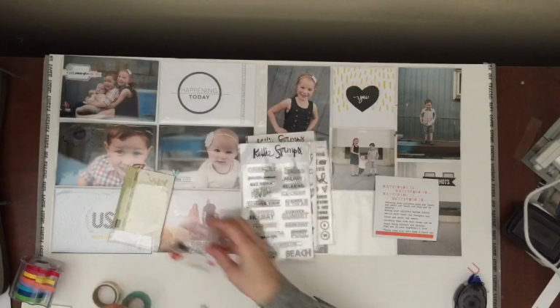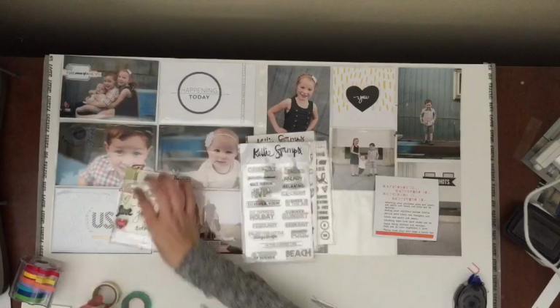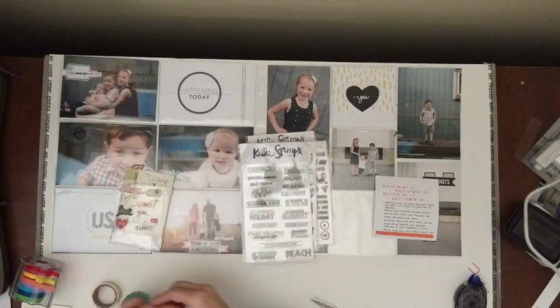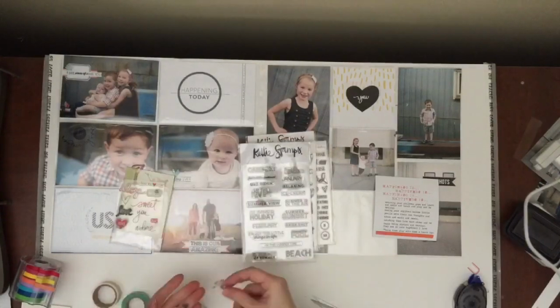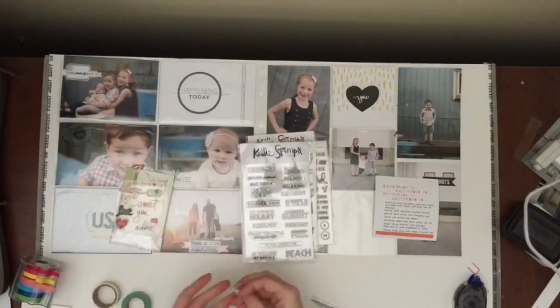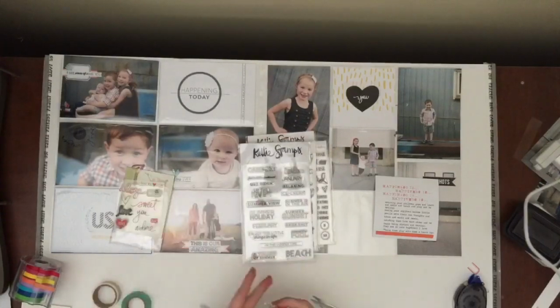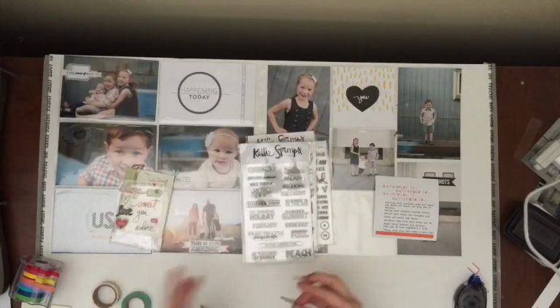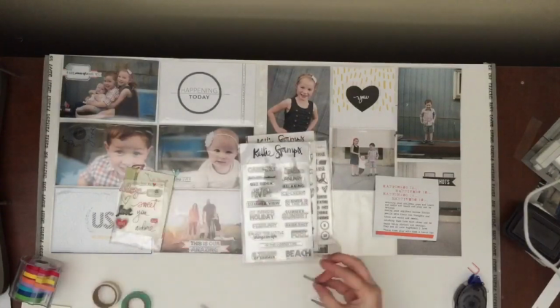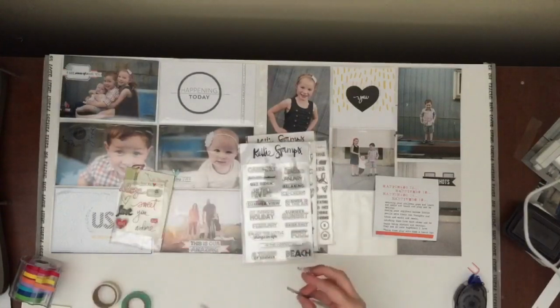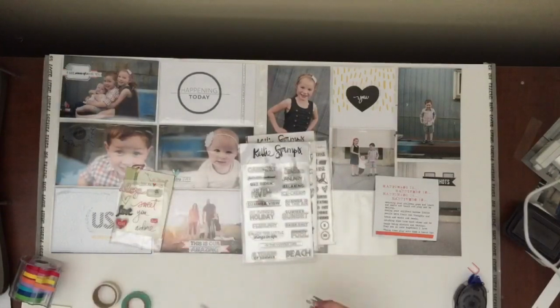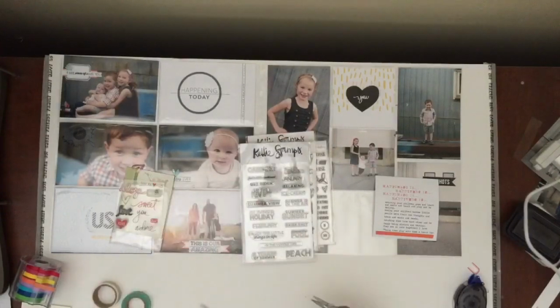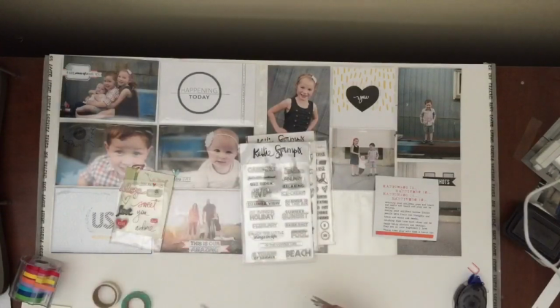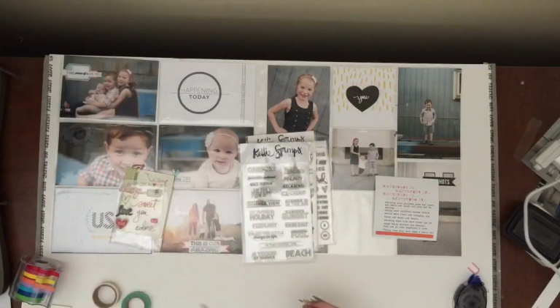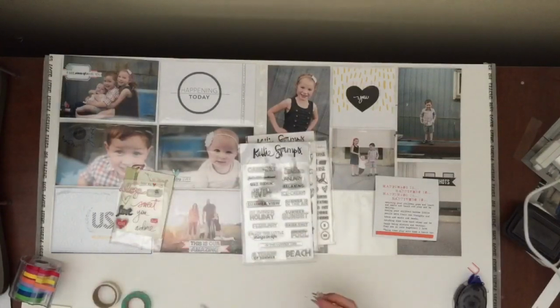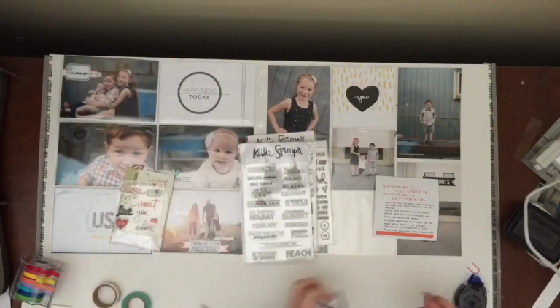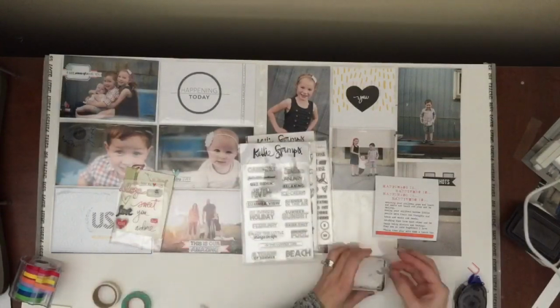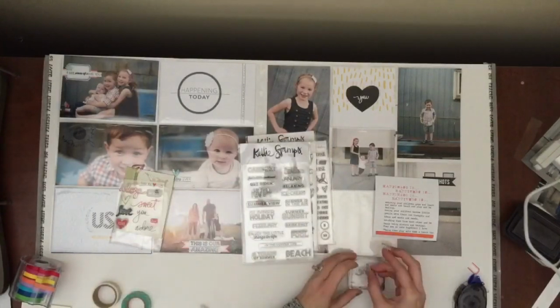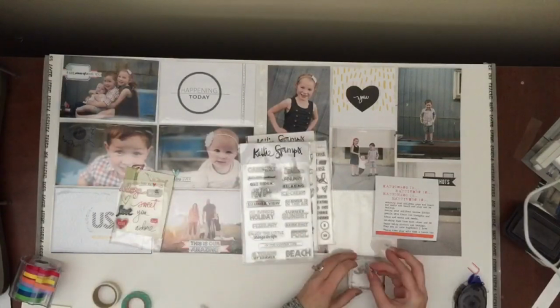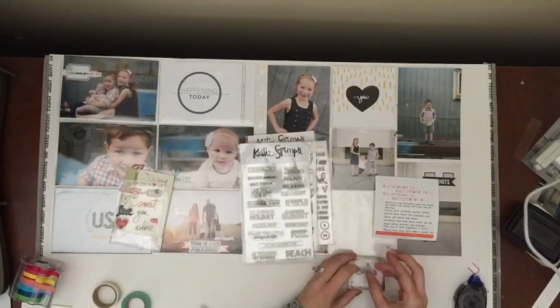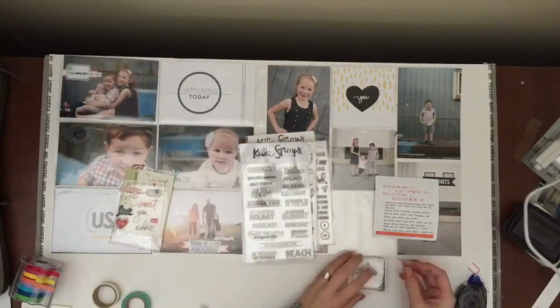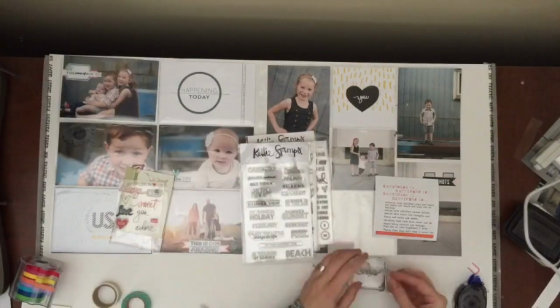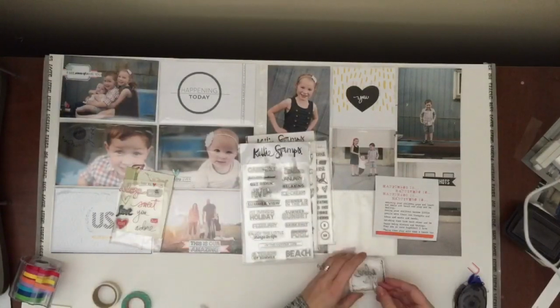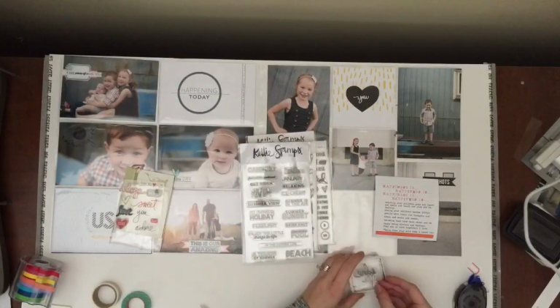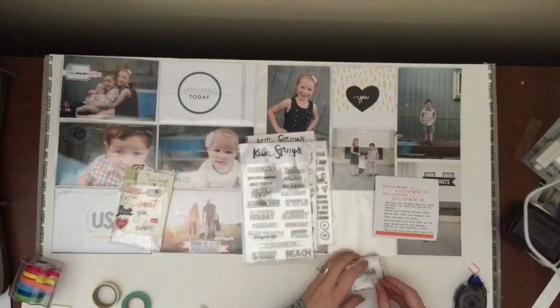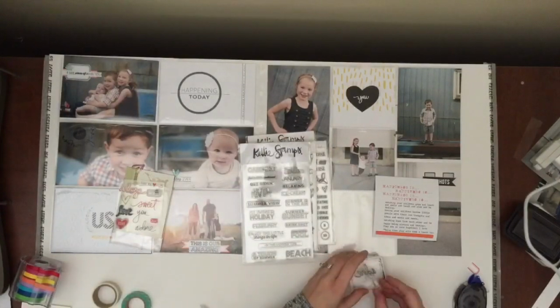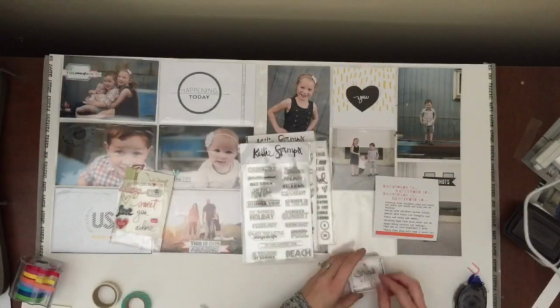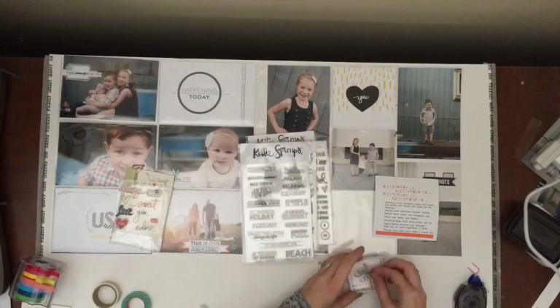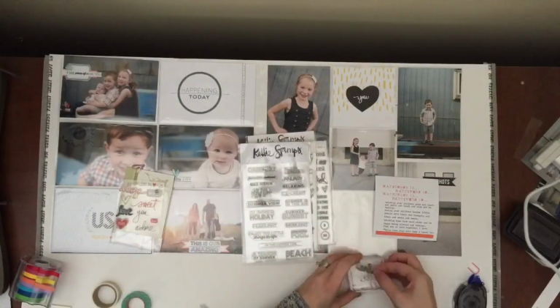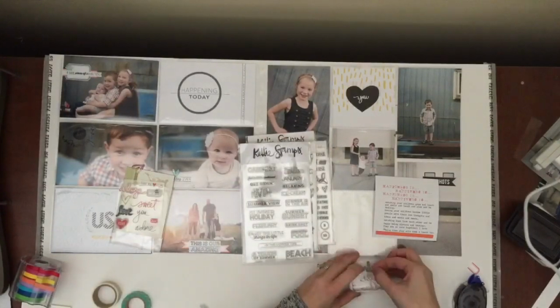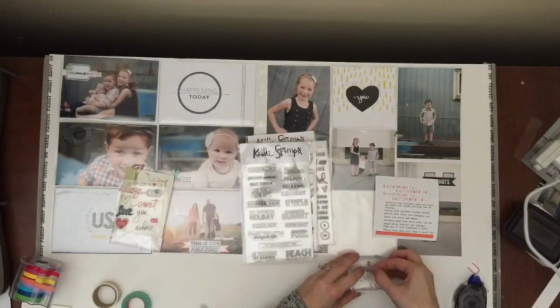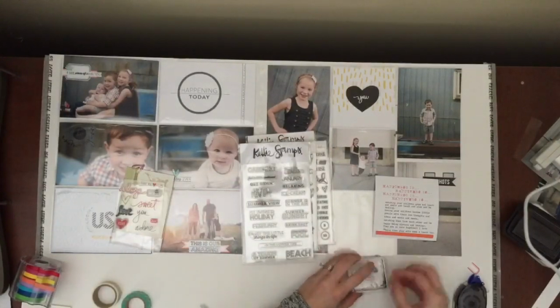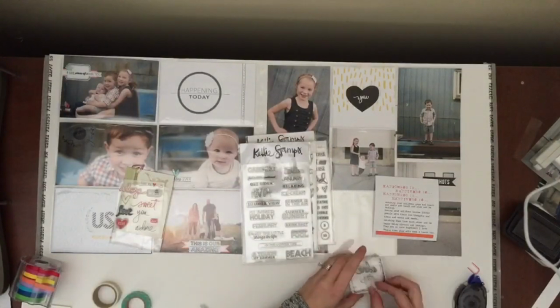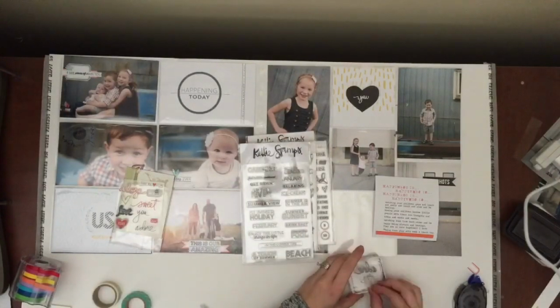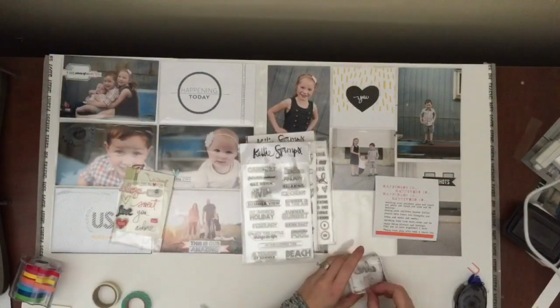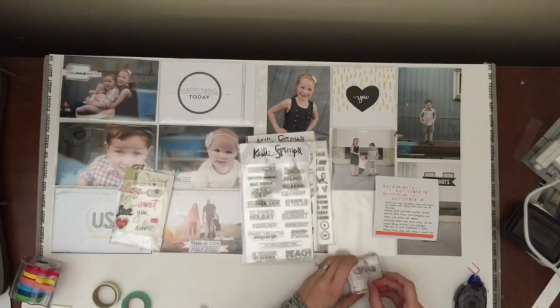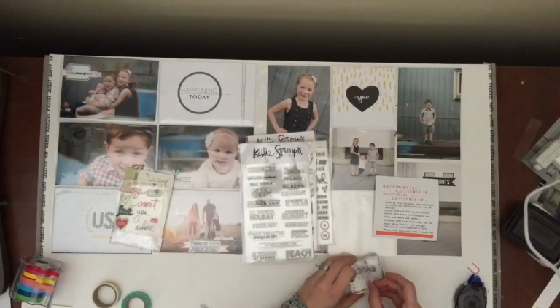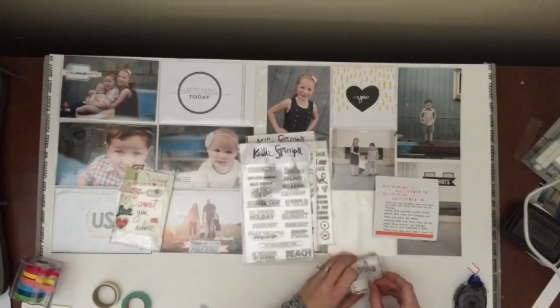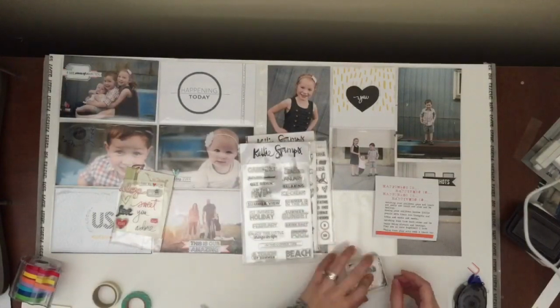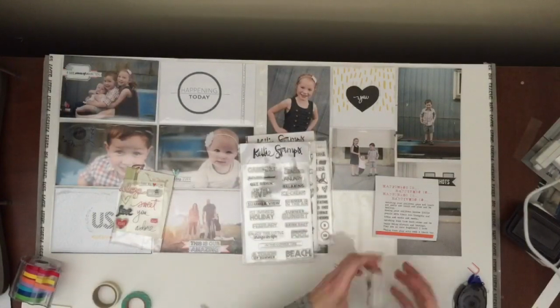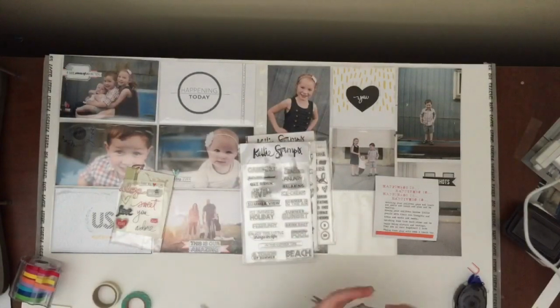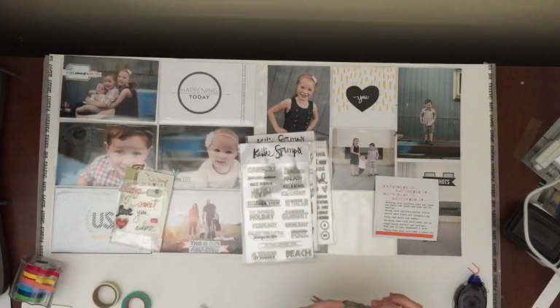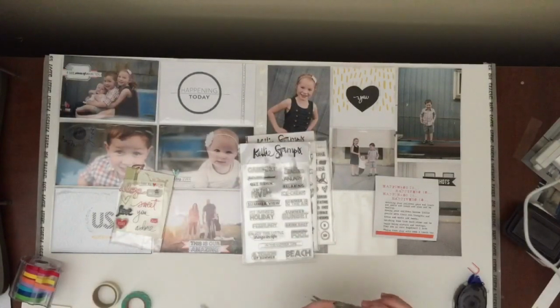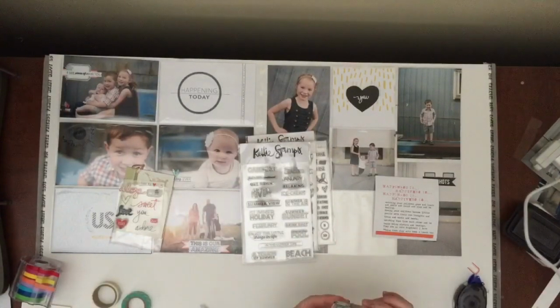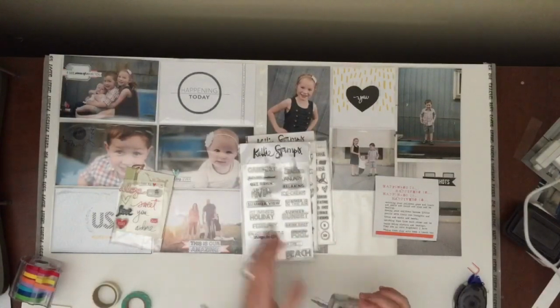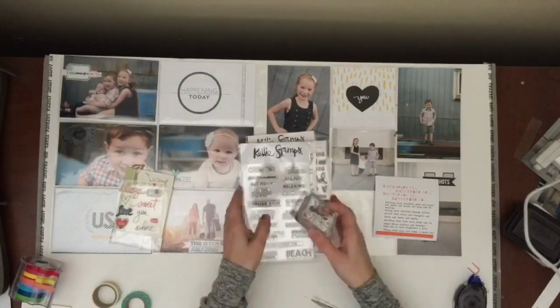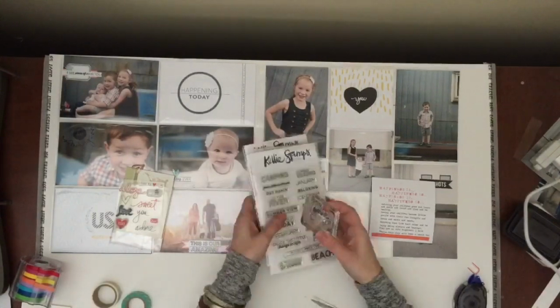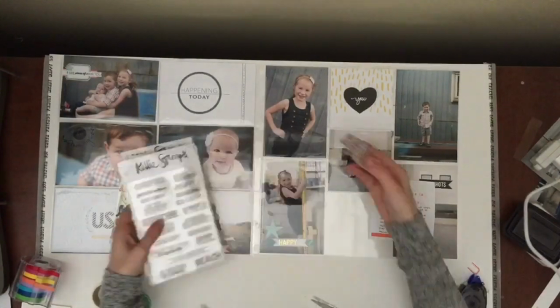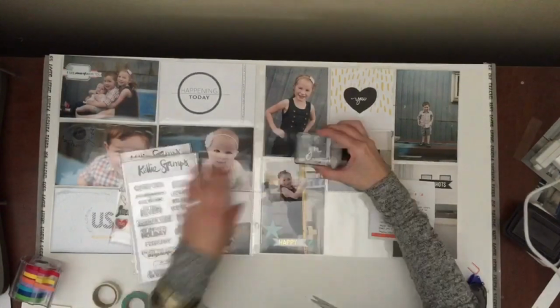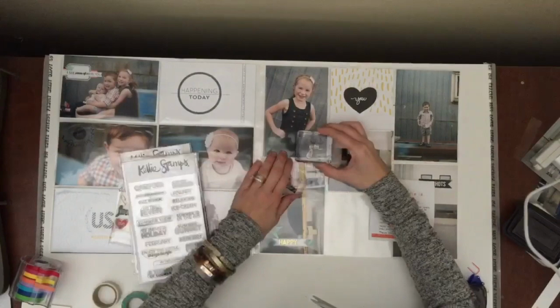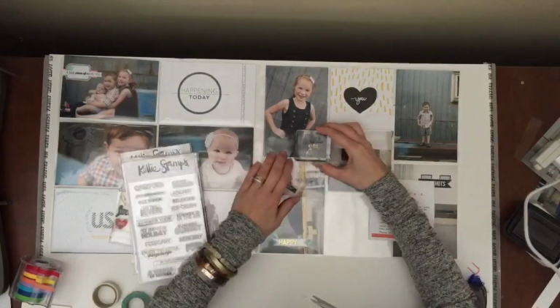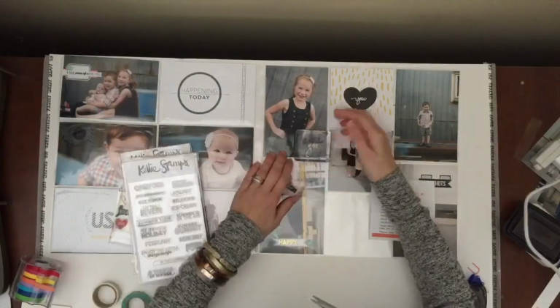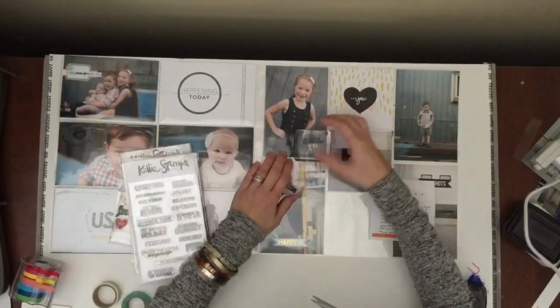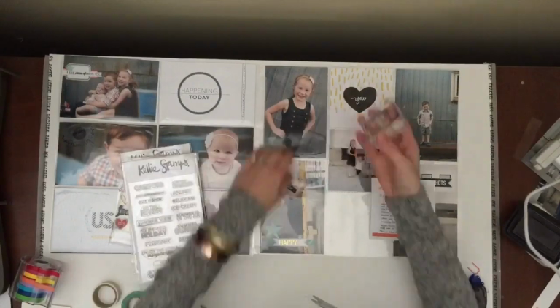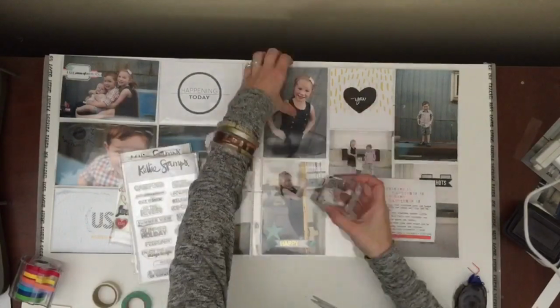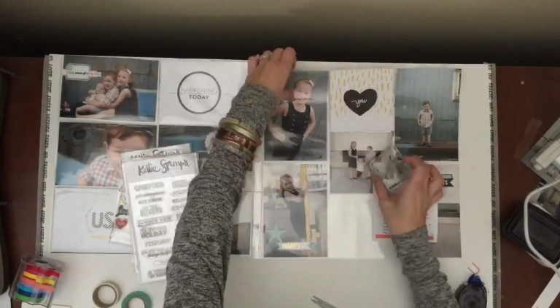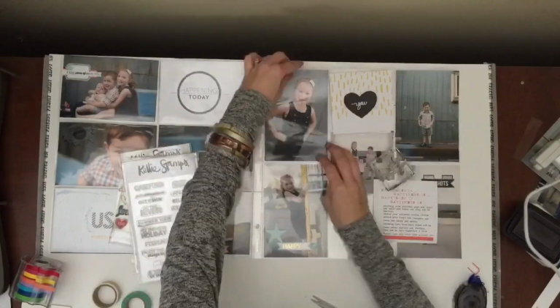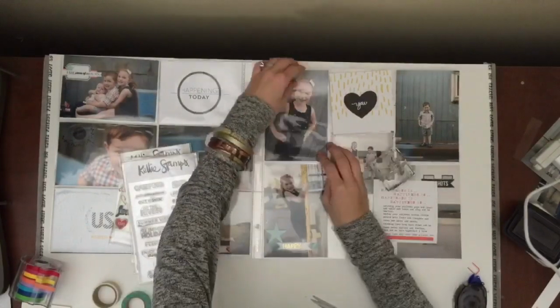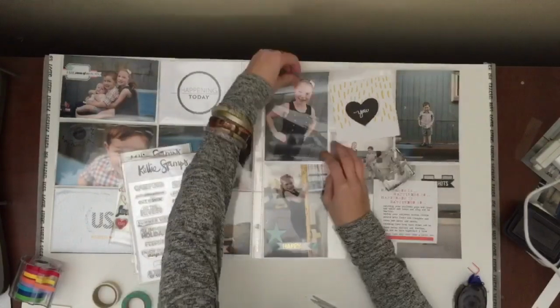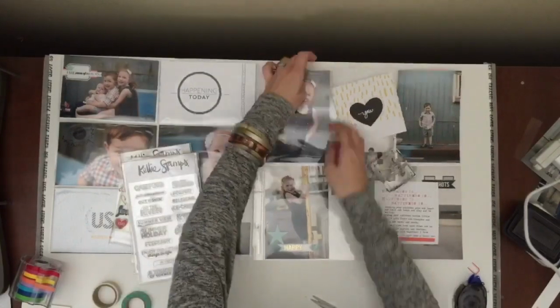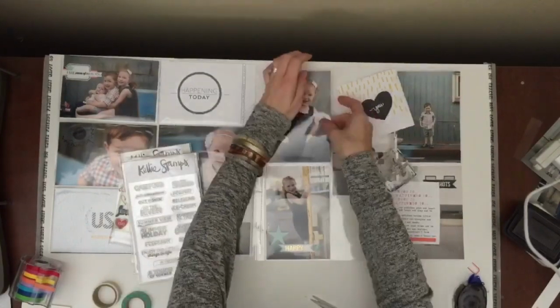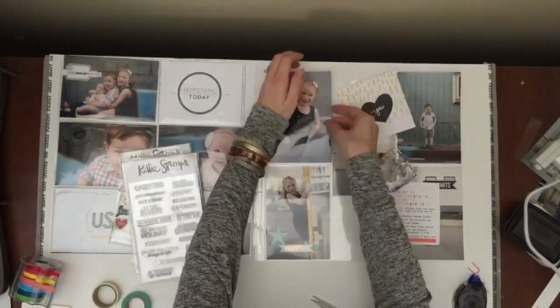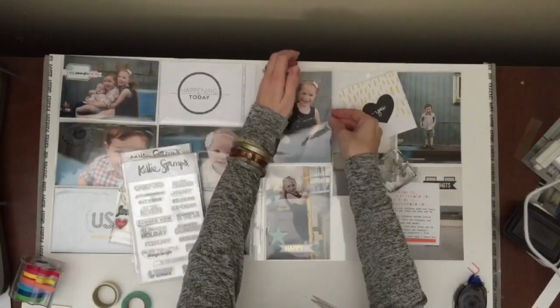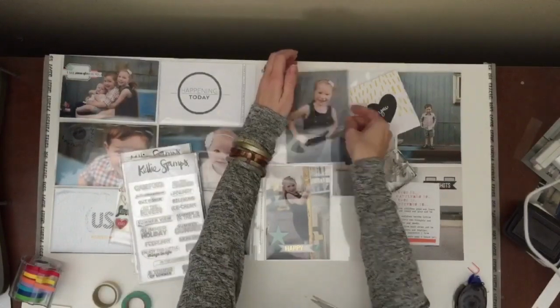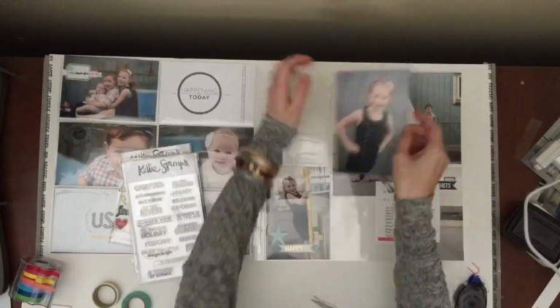I have so many washis and I don't use them nearly enough. So I'm hoping to start using them just a little bit more in this upcoming year.